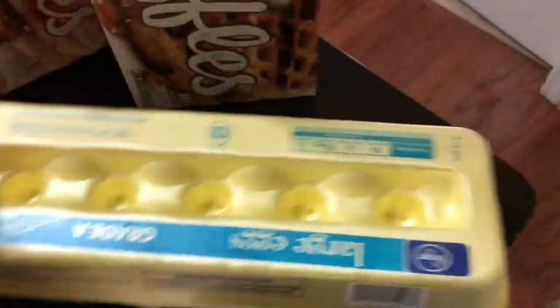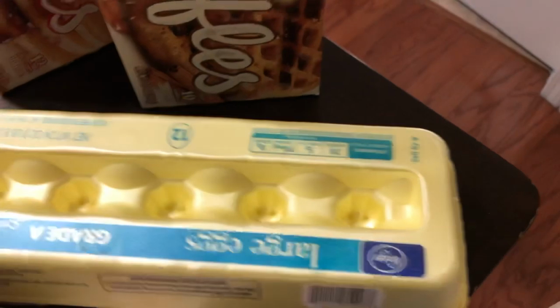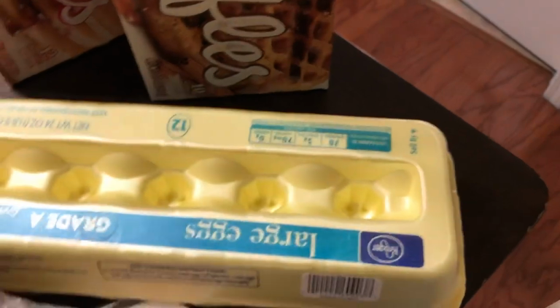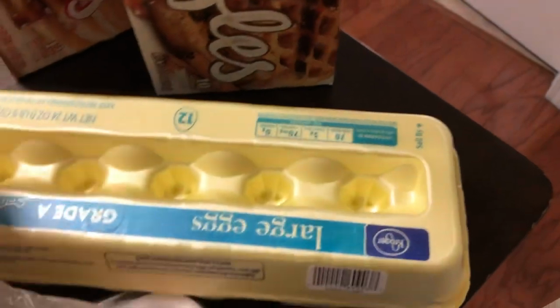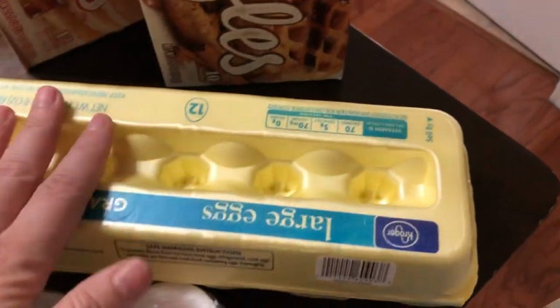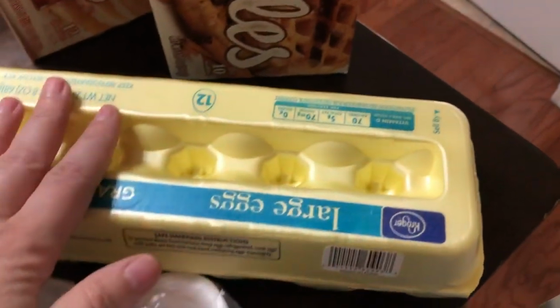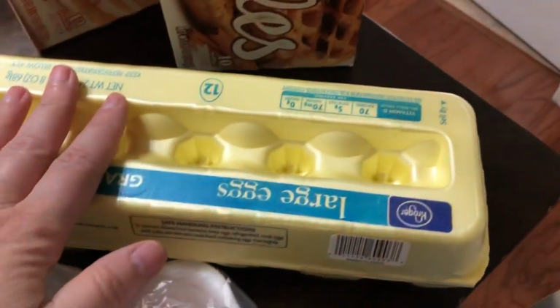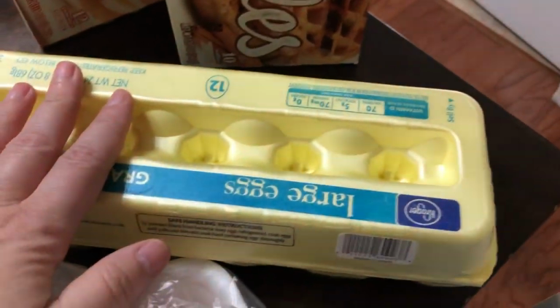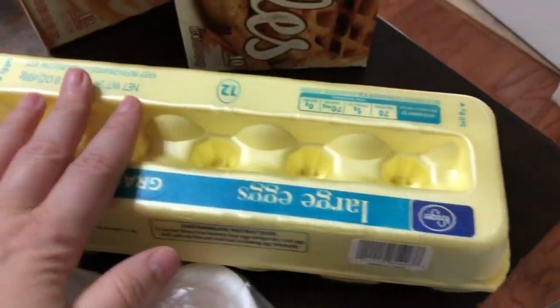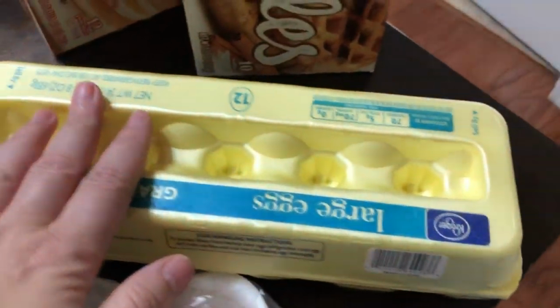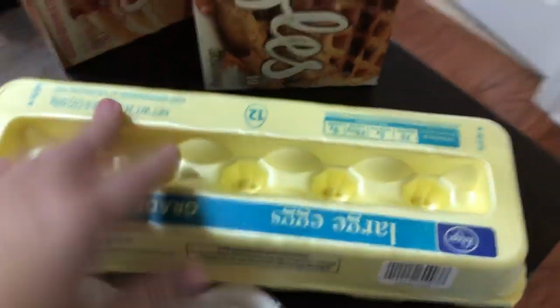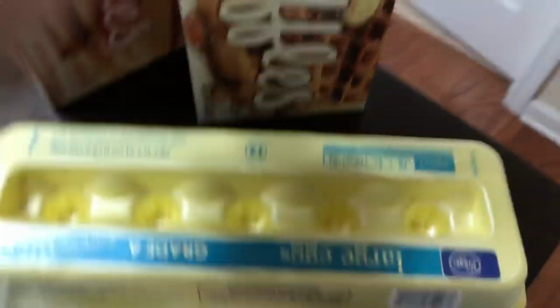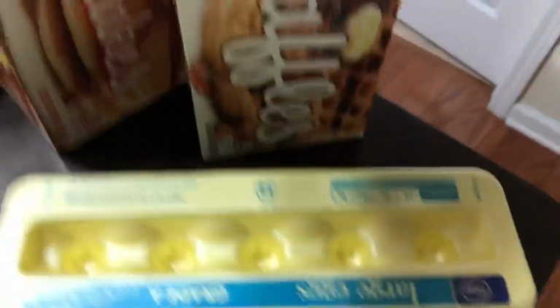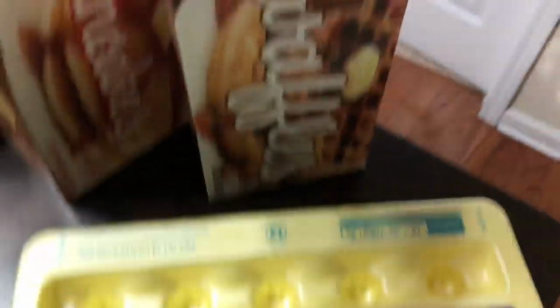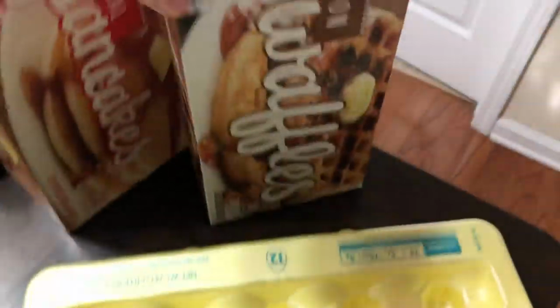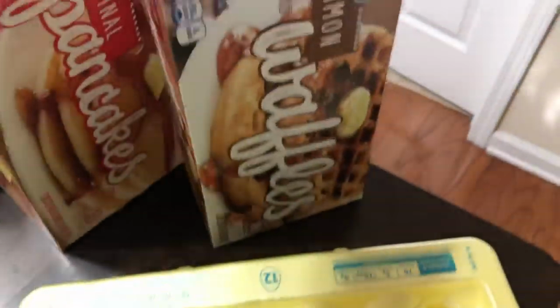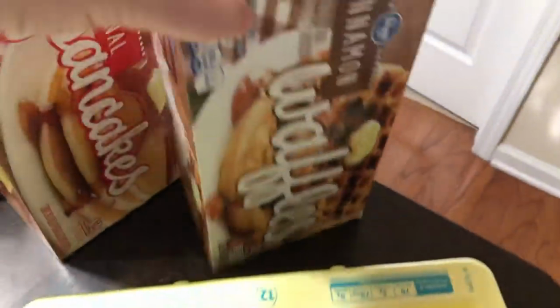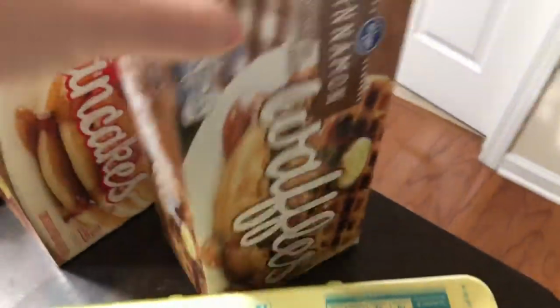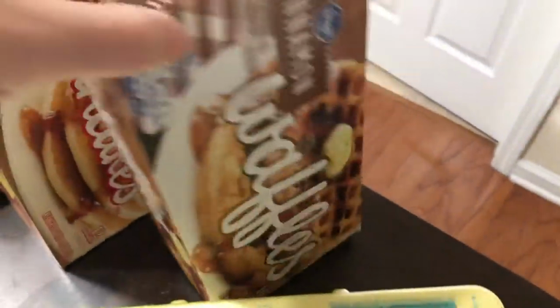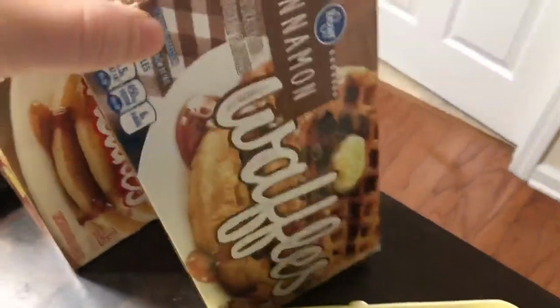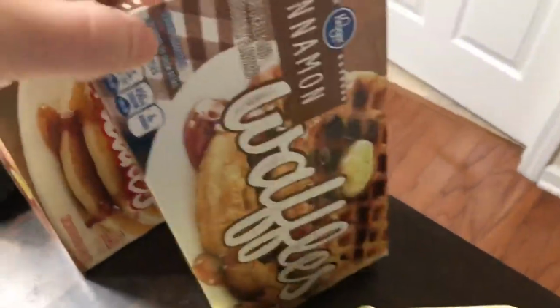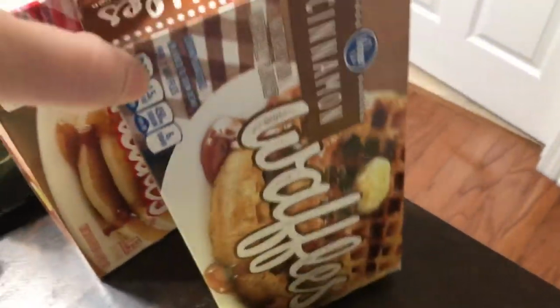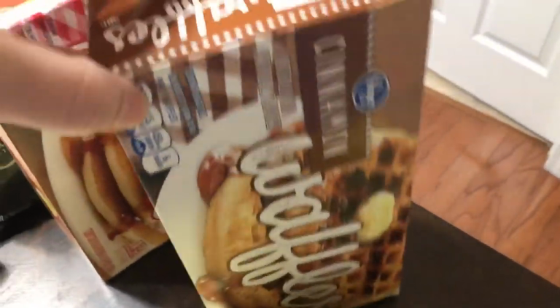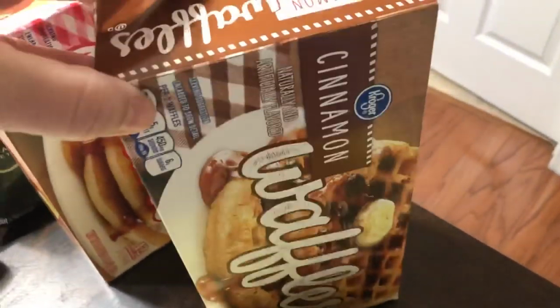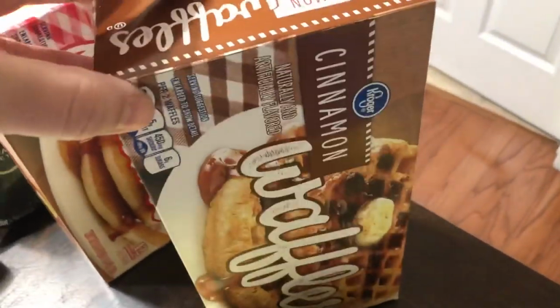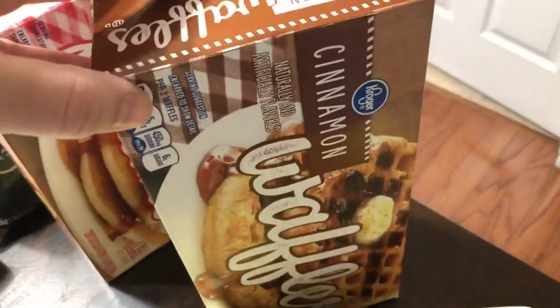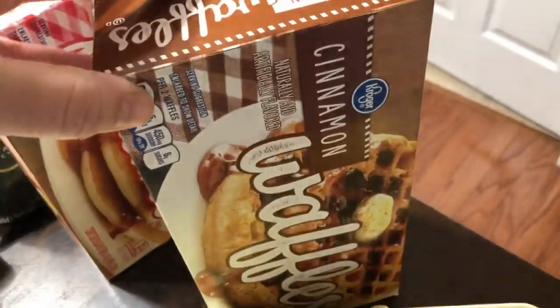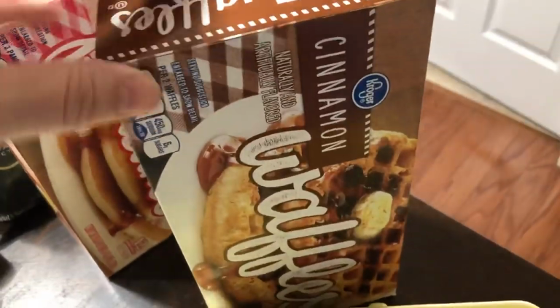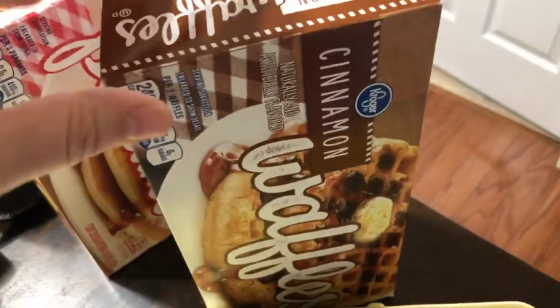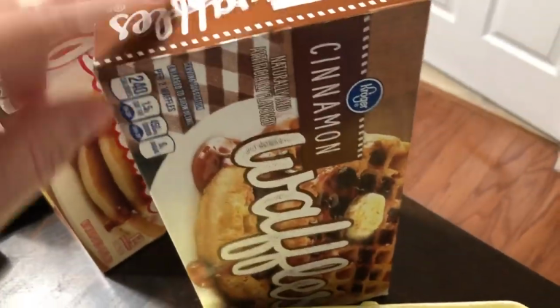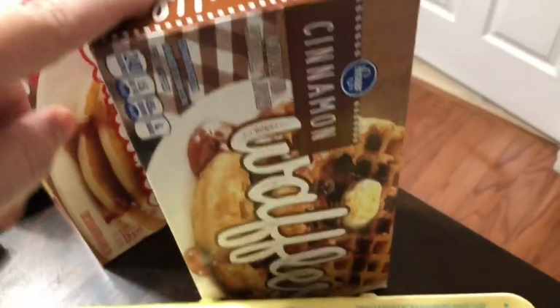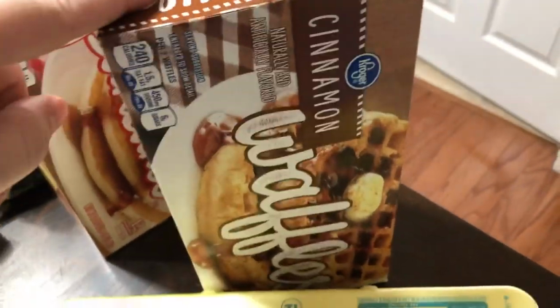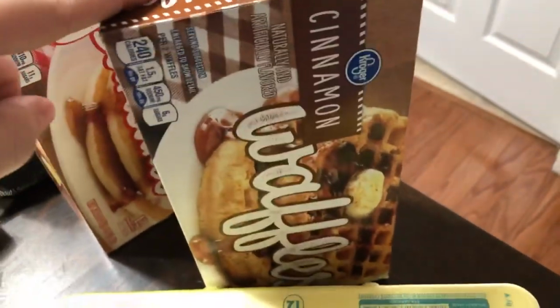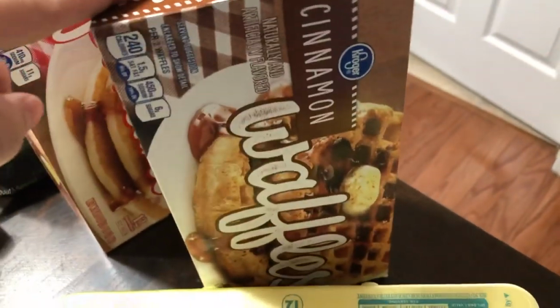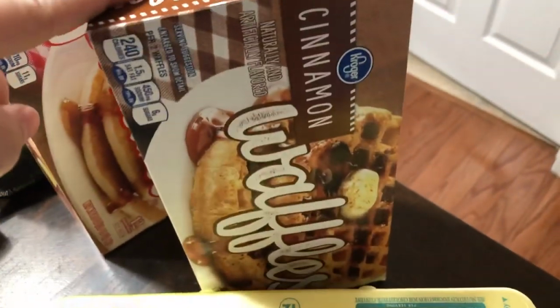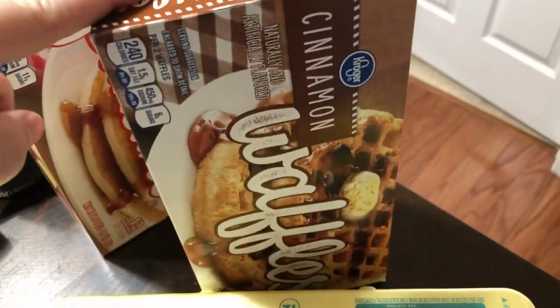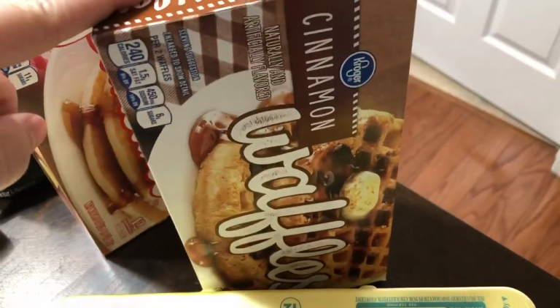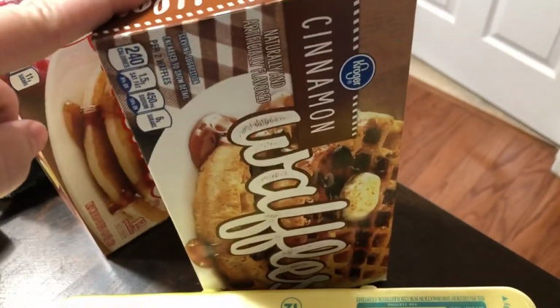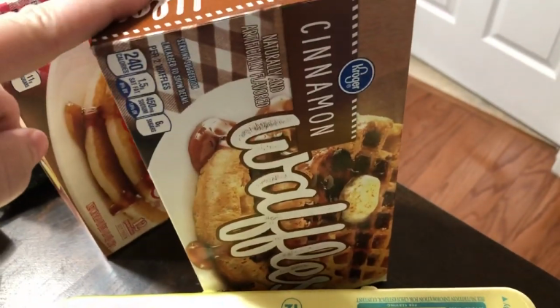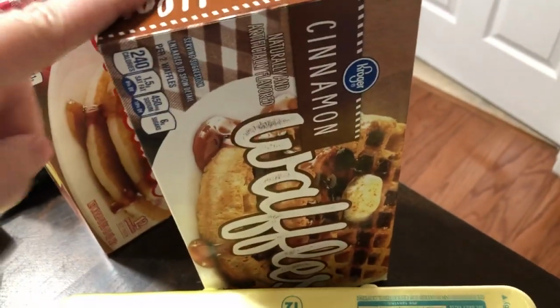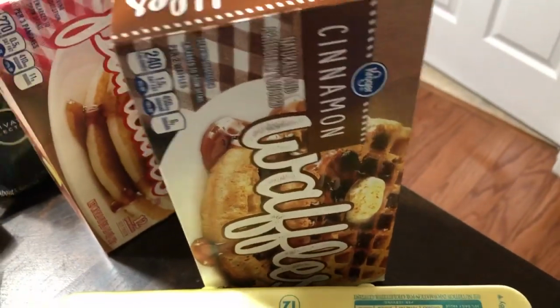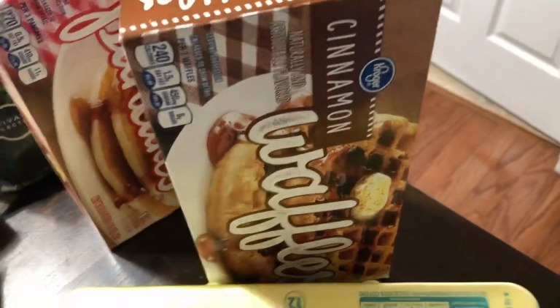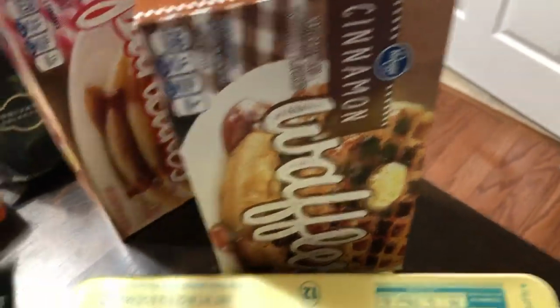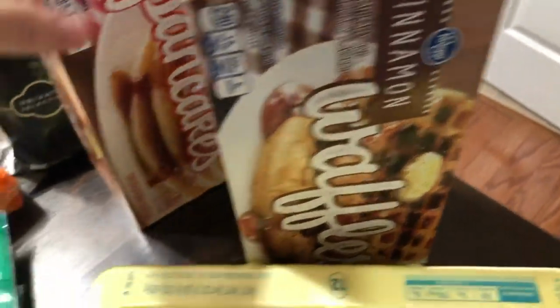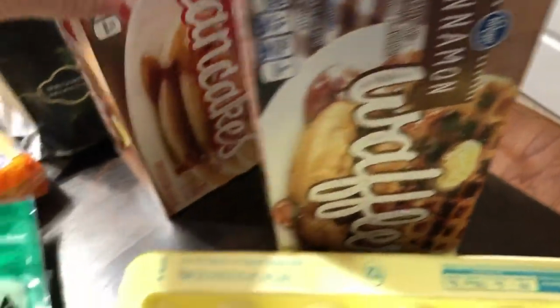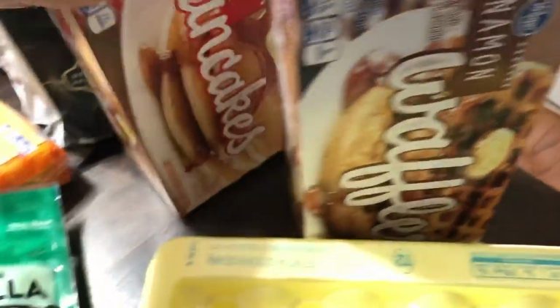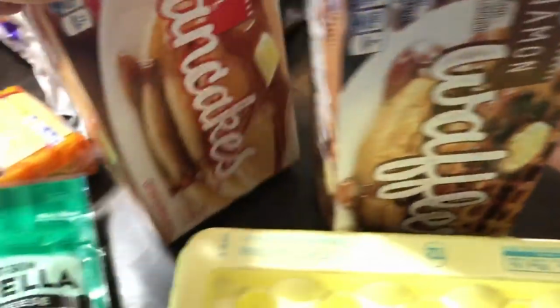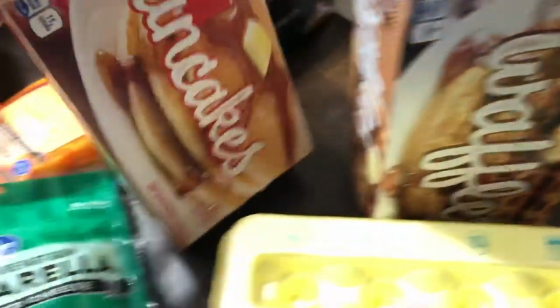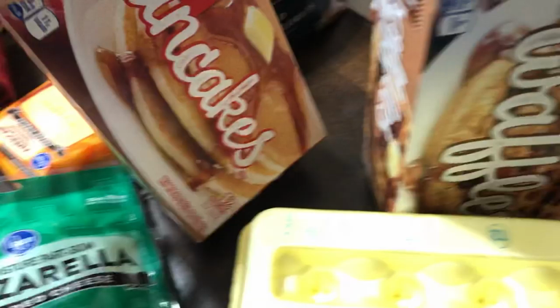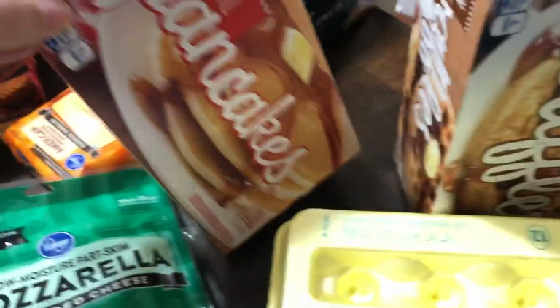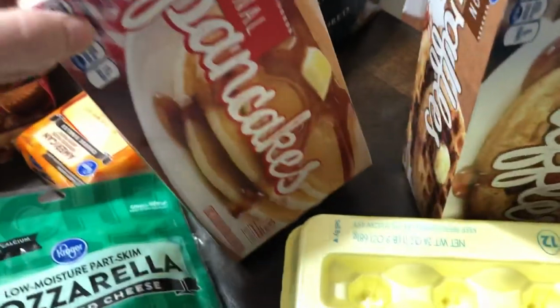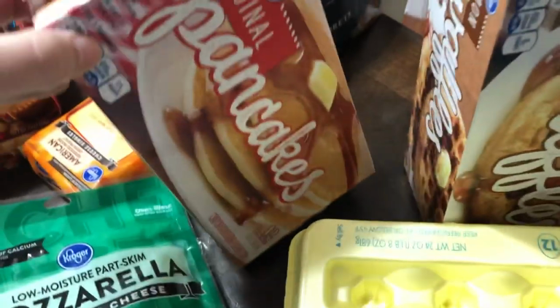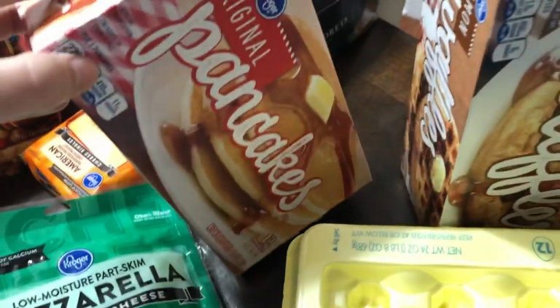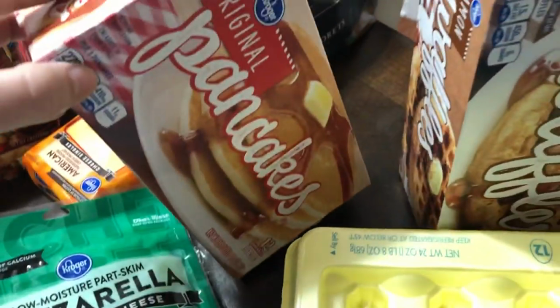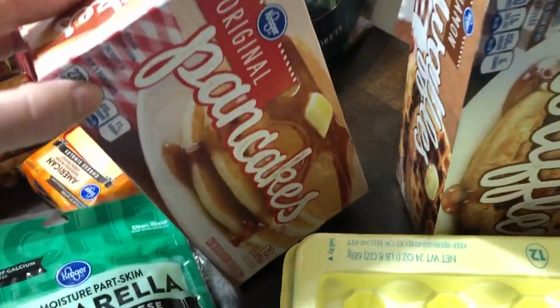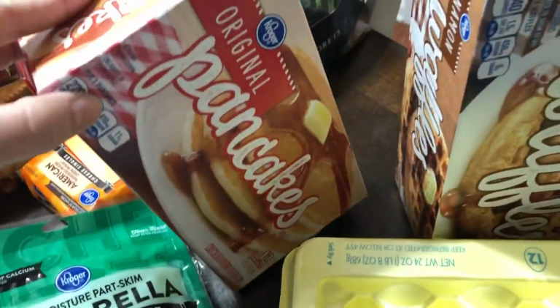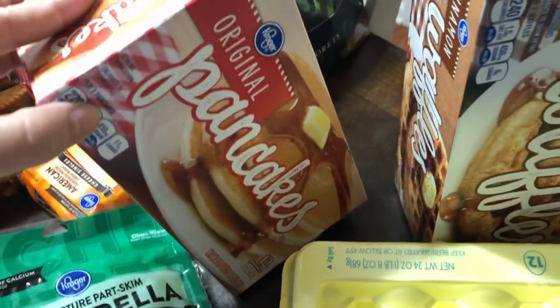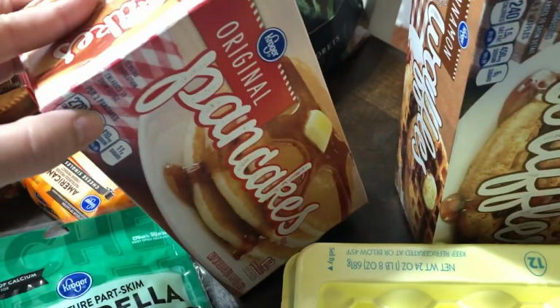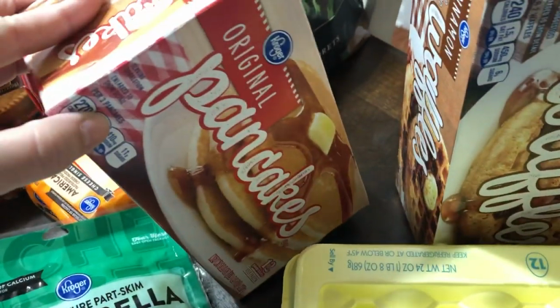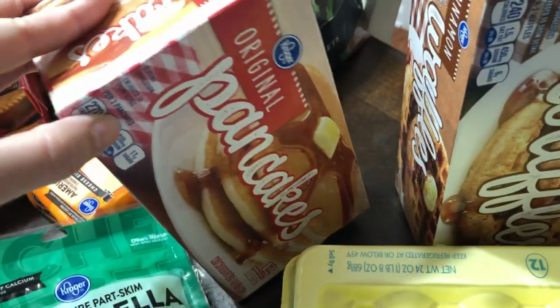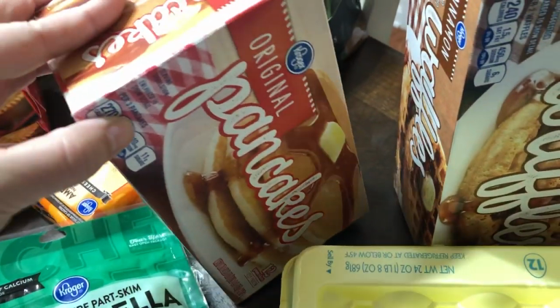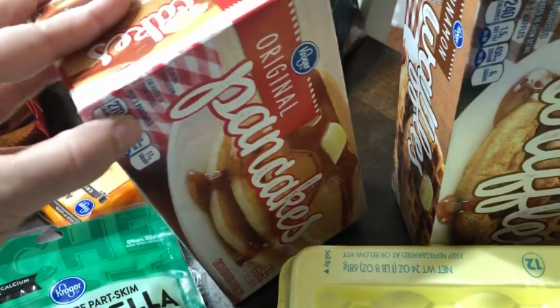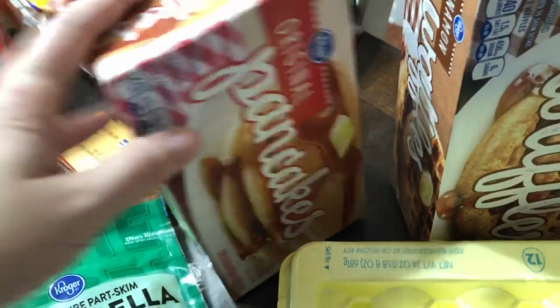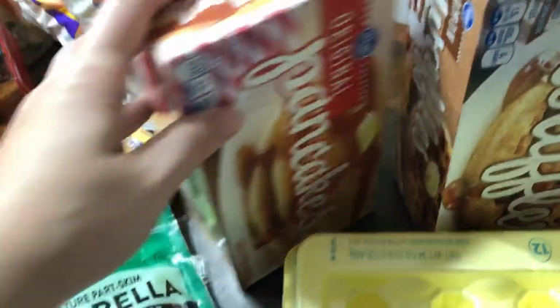A dozen eggs. I got some frozen waffles for the week — frozen cinnamon waffles and original pancakes.